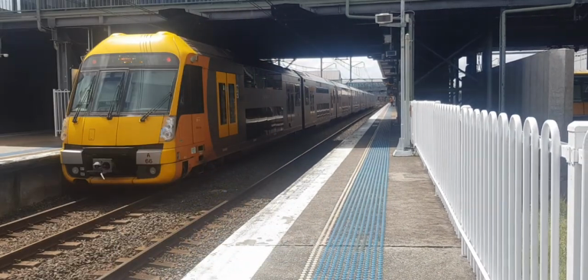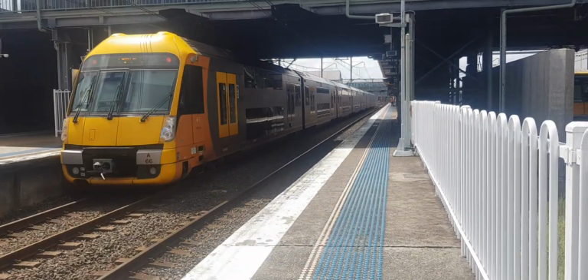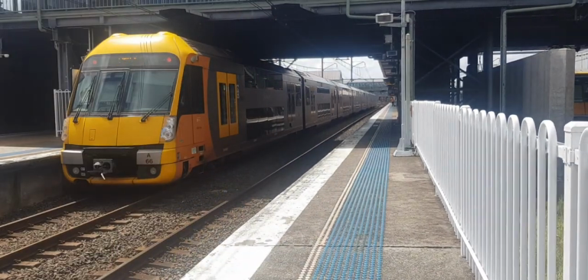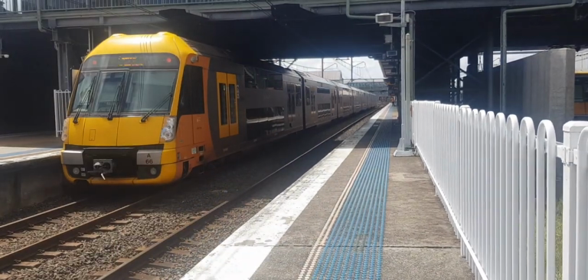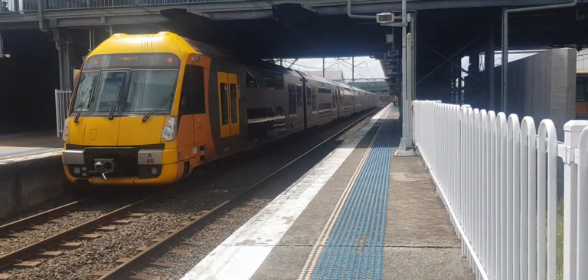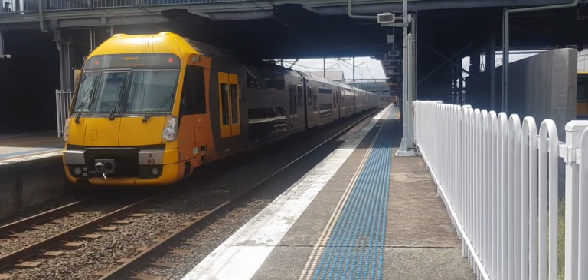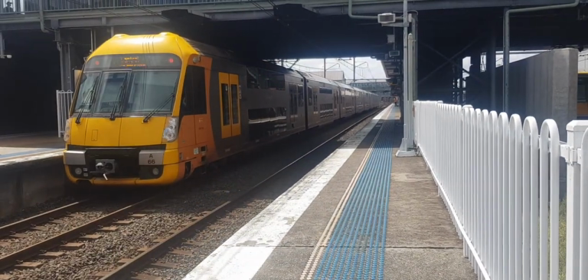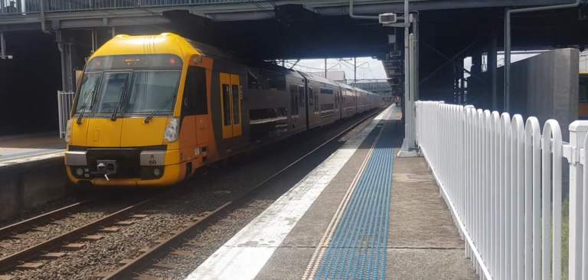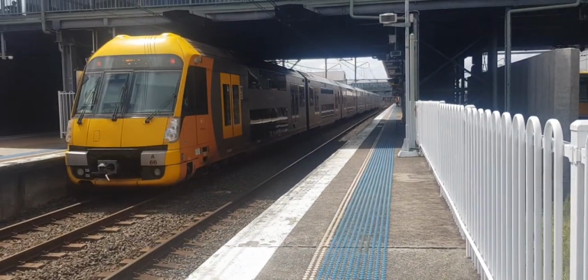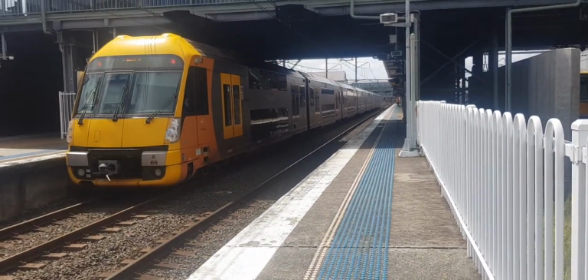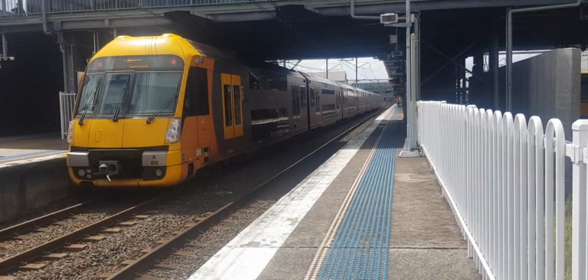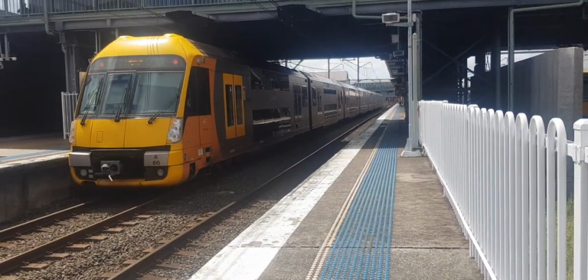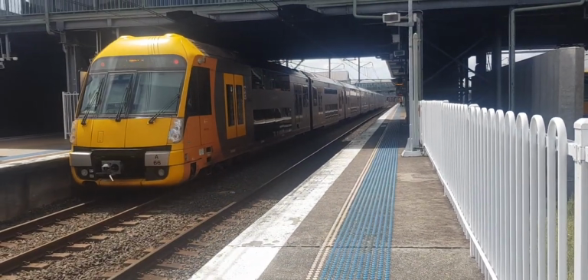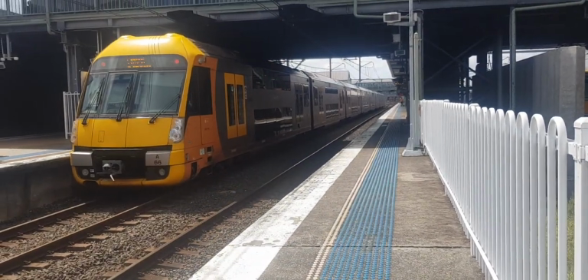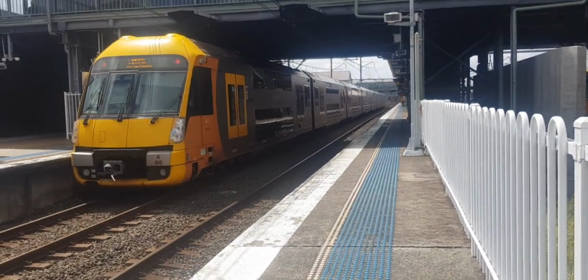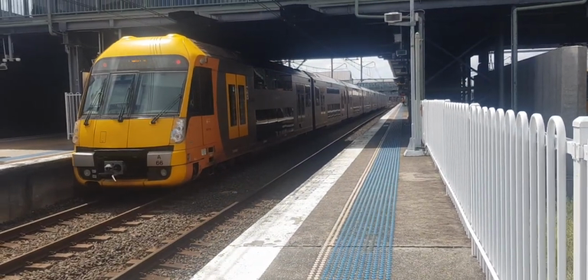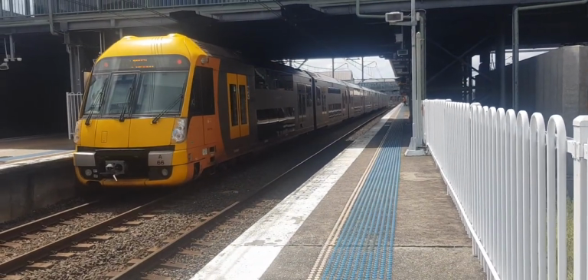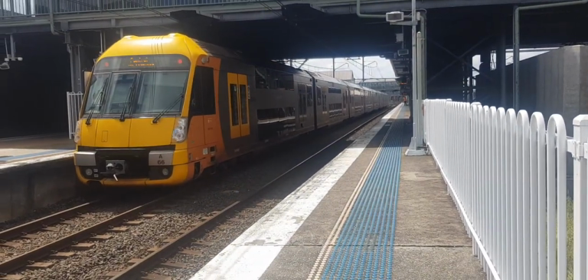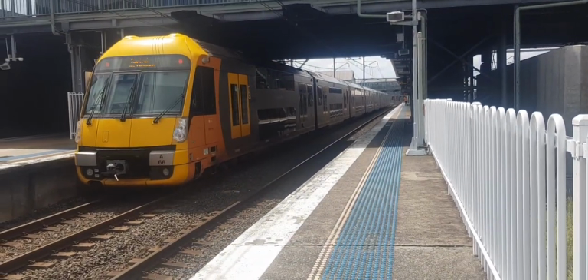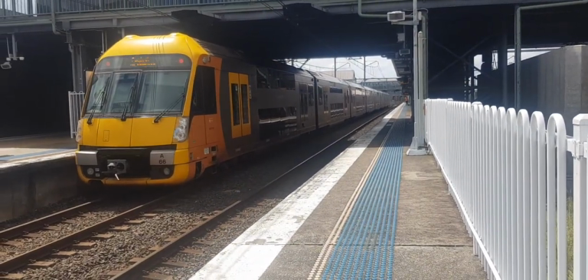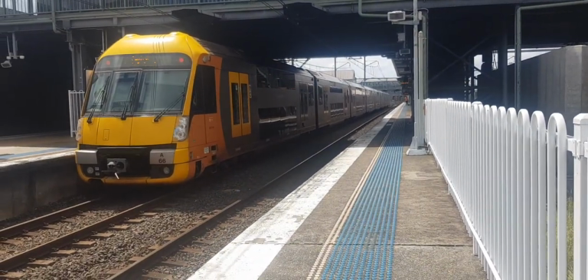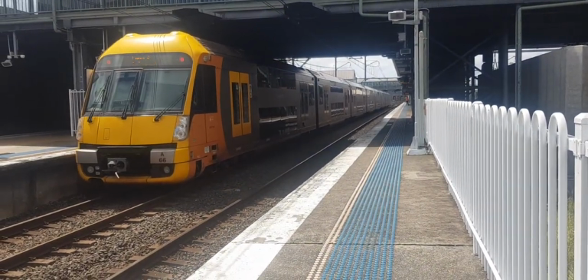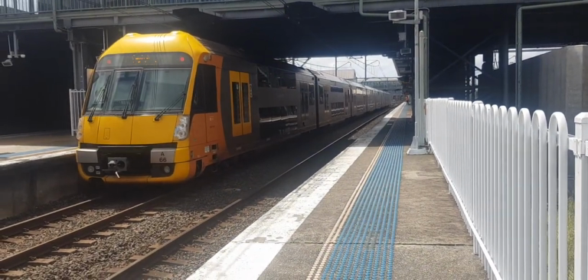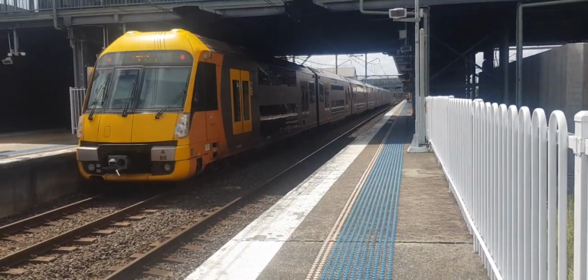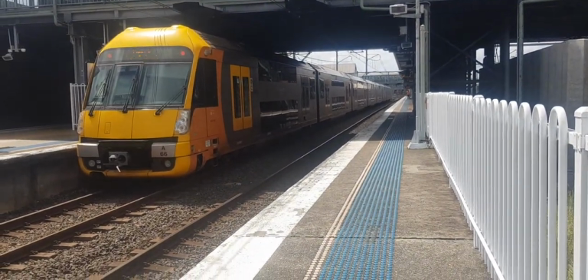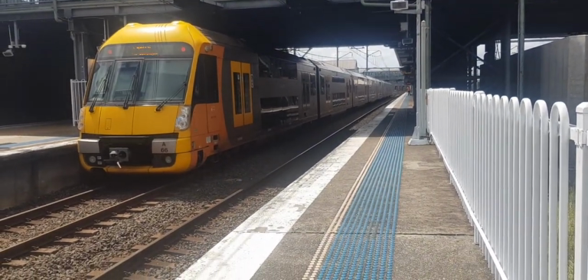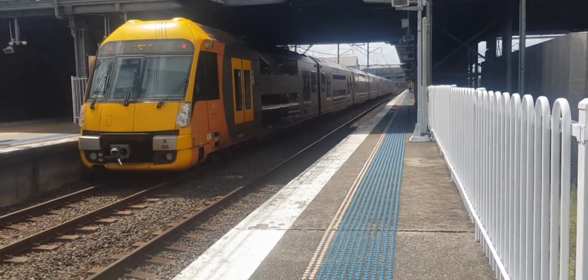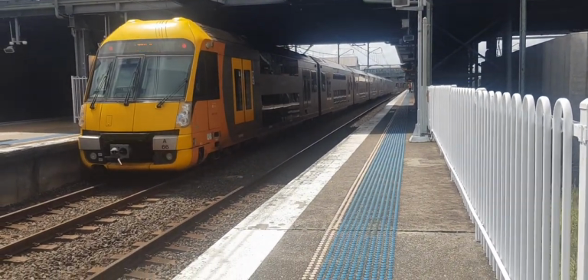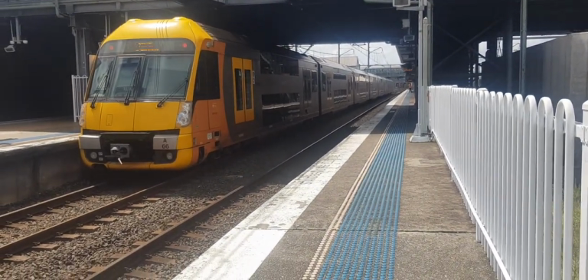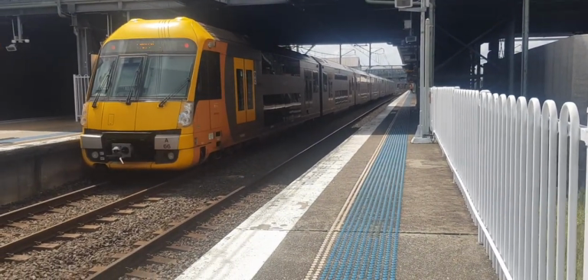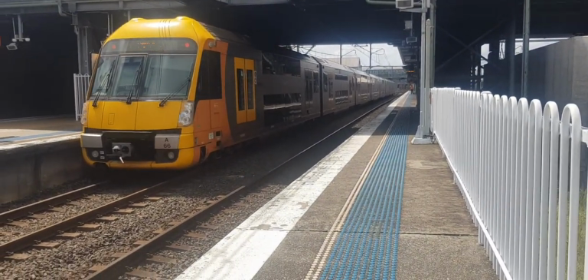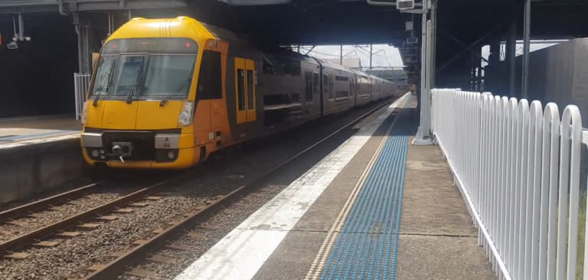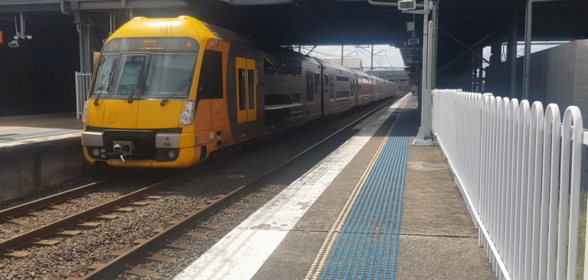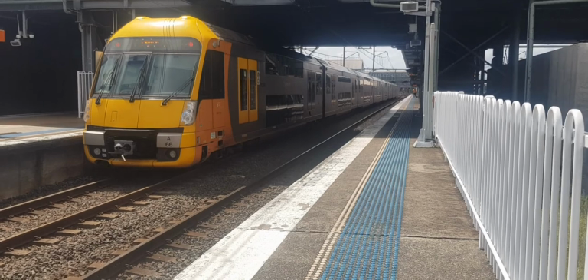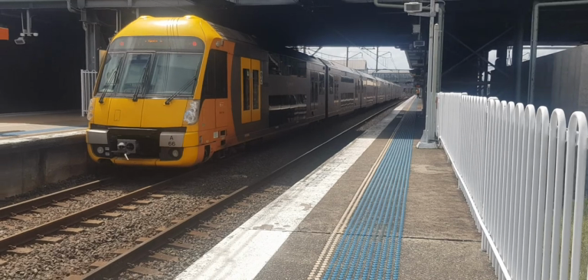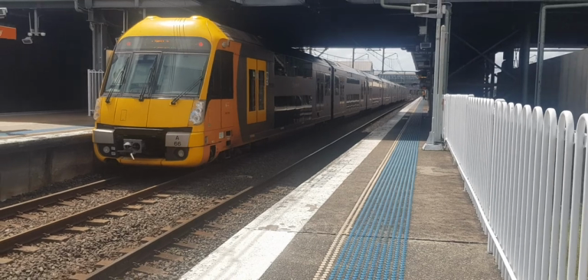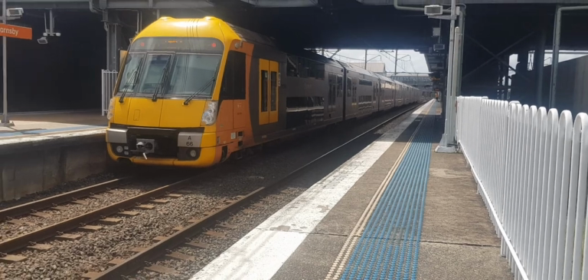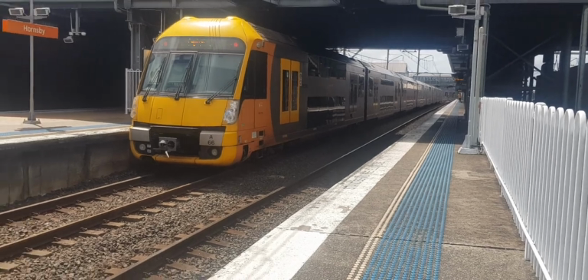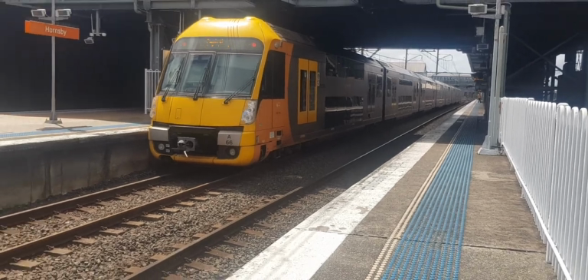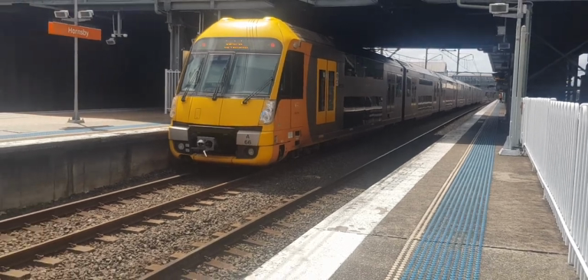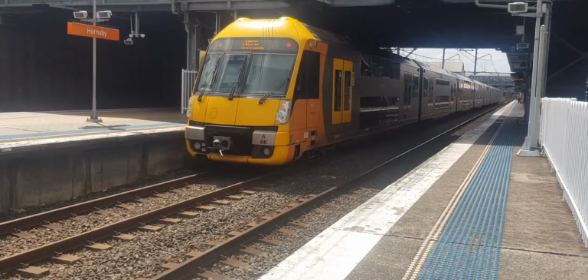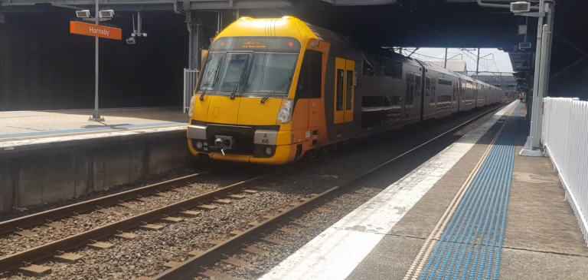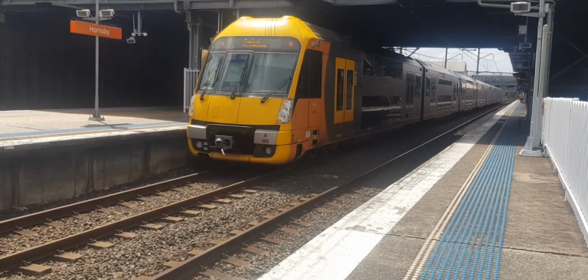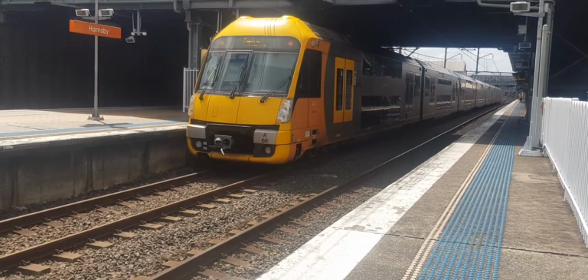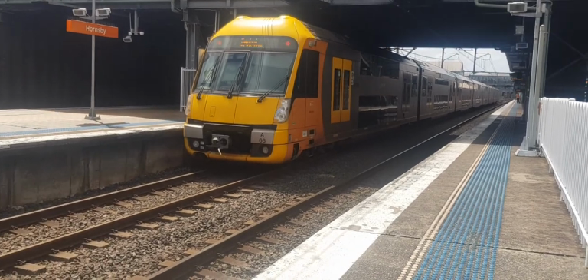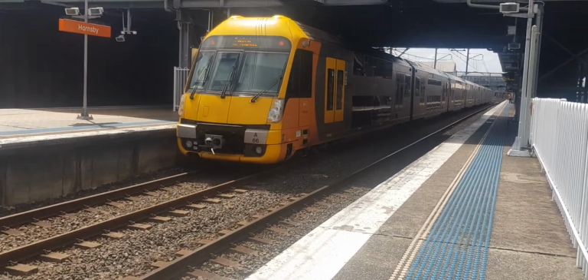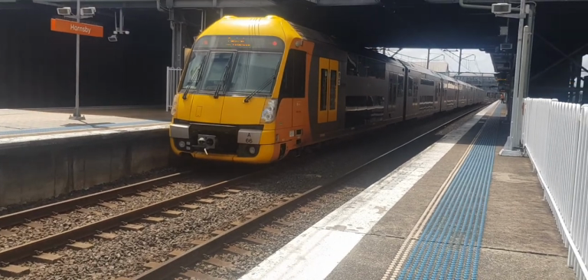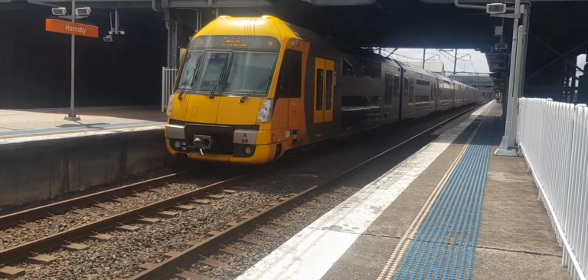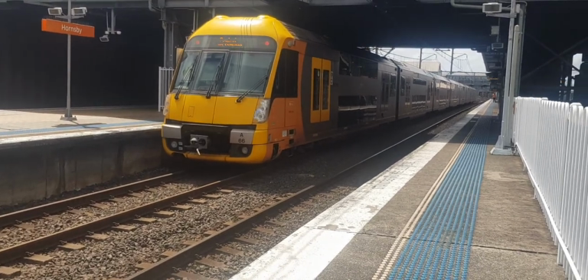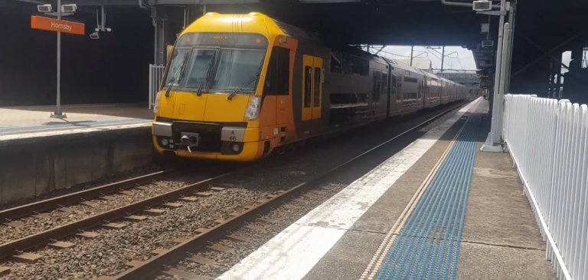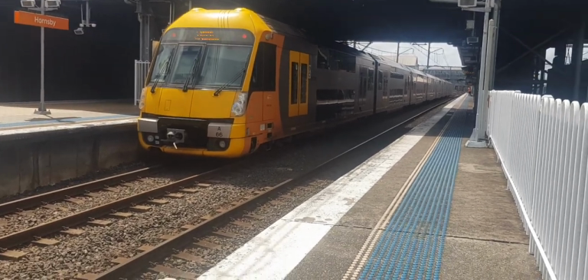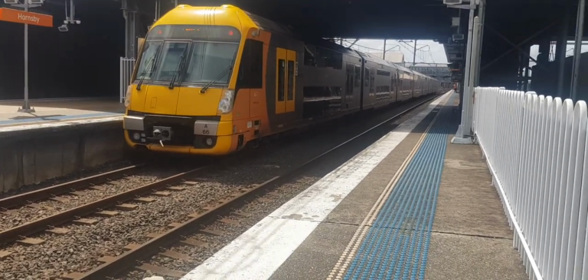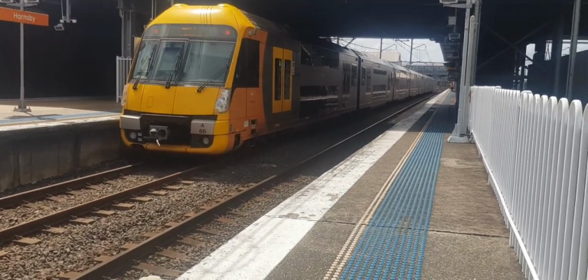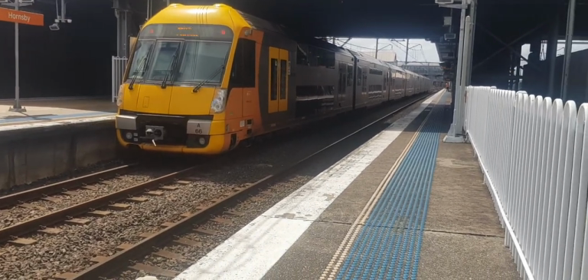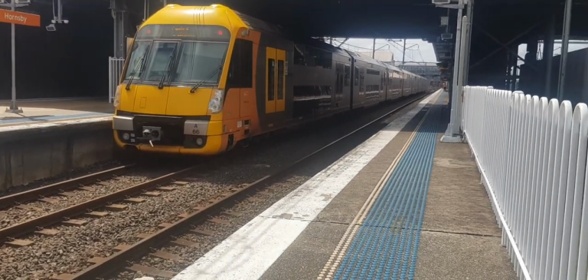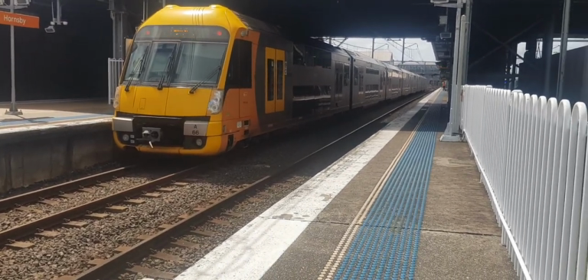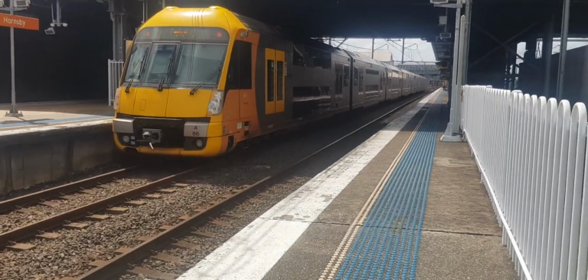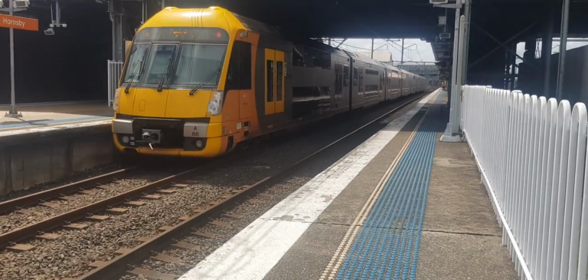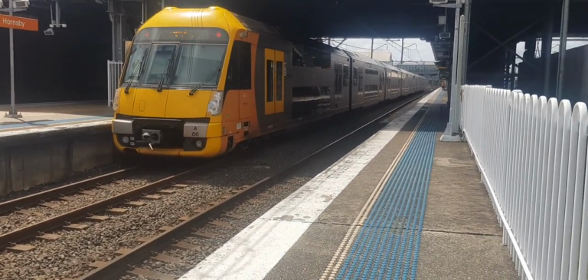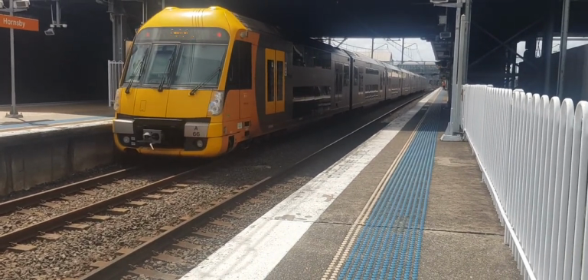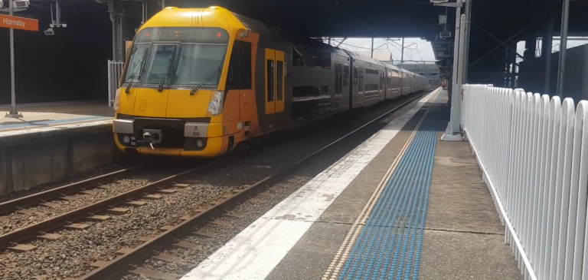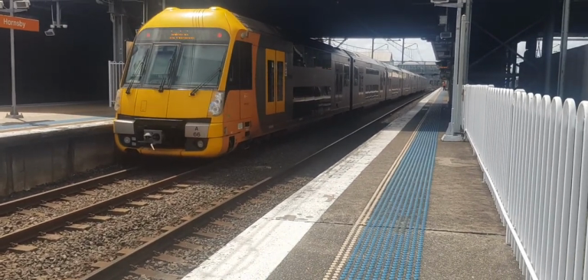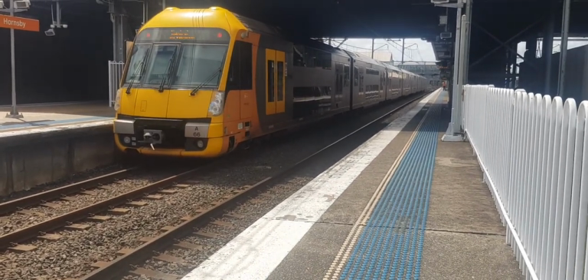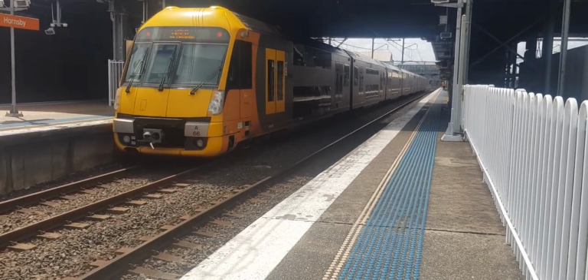And a Waratah on platform four is a Central via Eastern service. It's said it's 866.